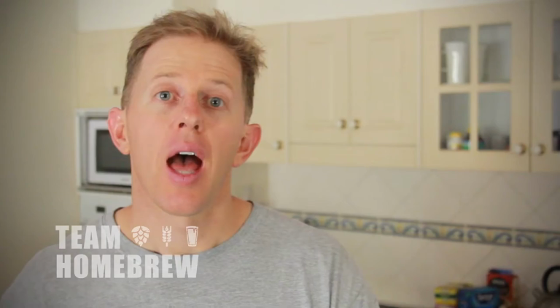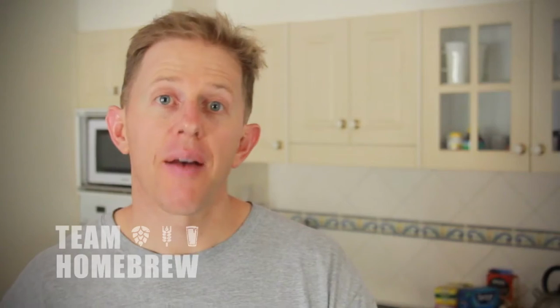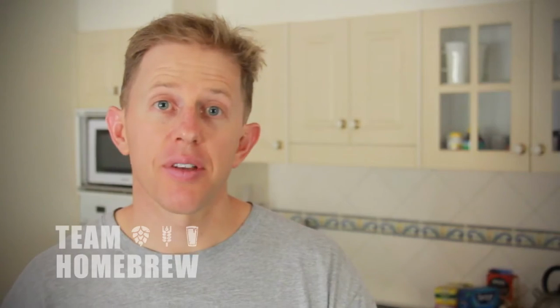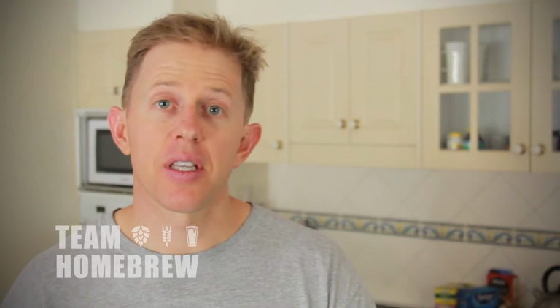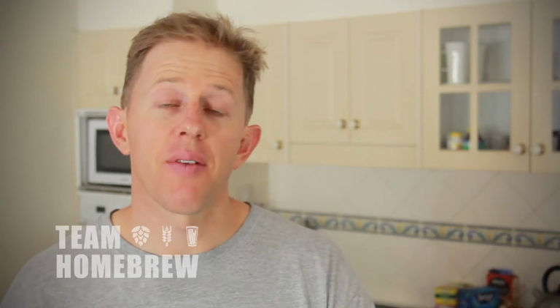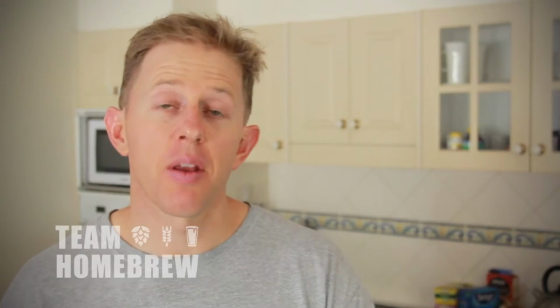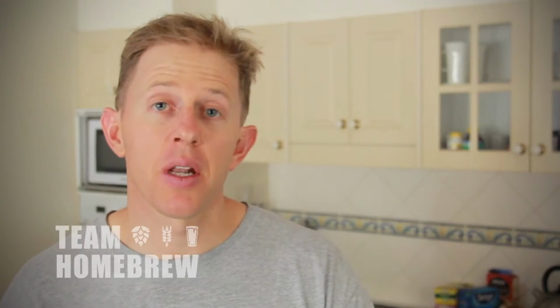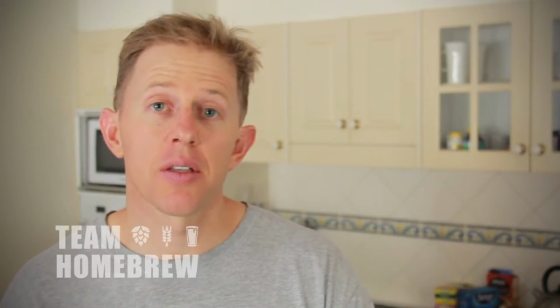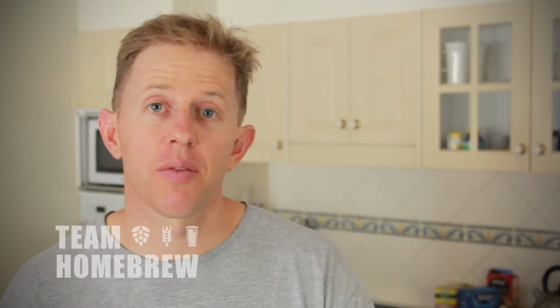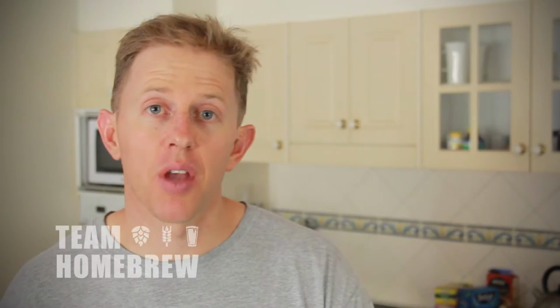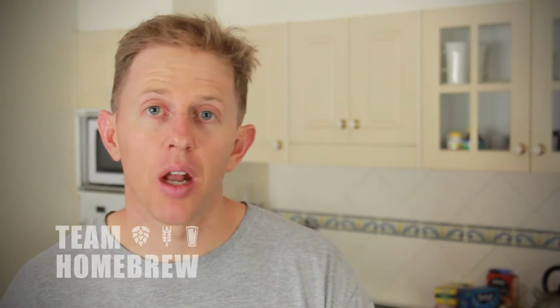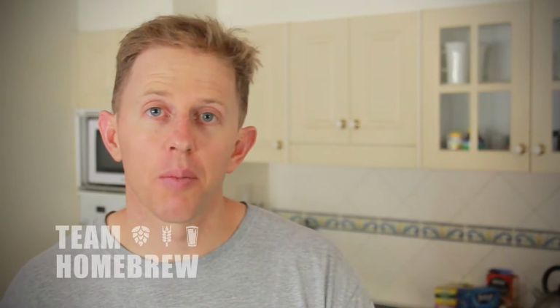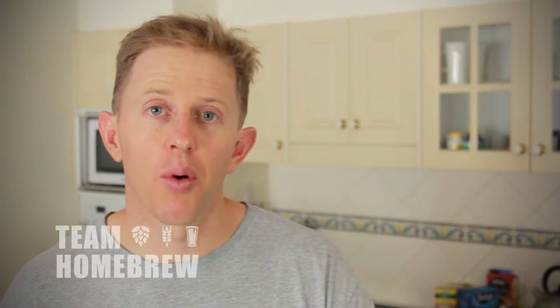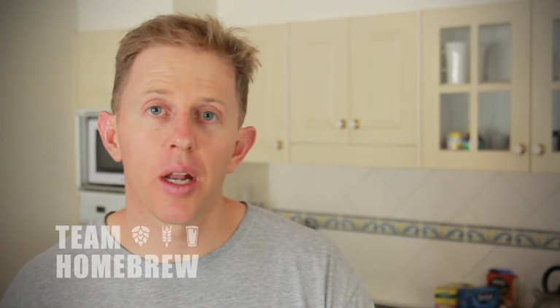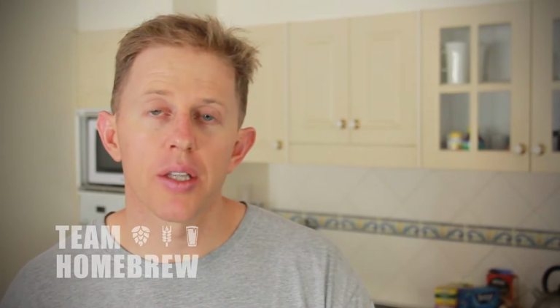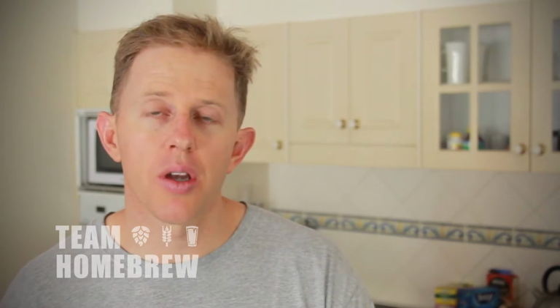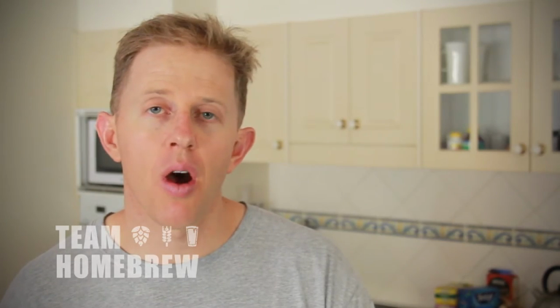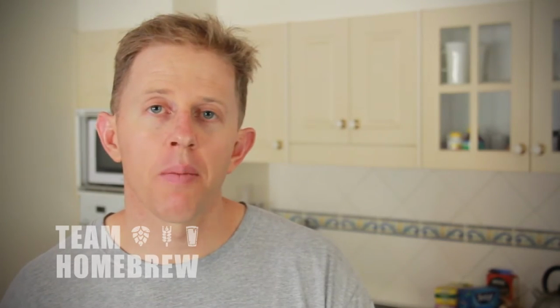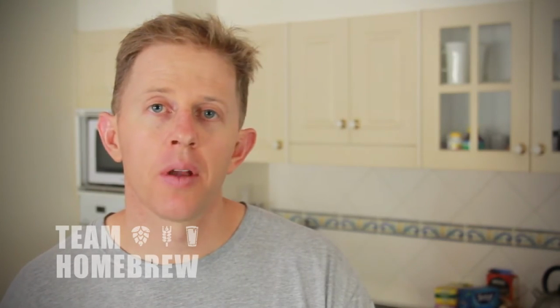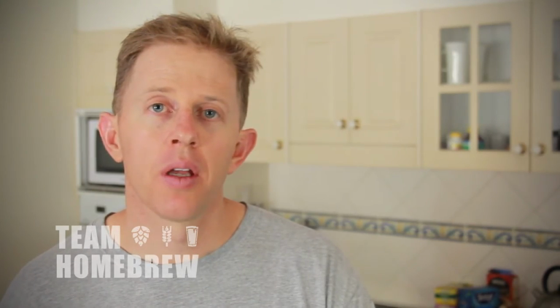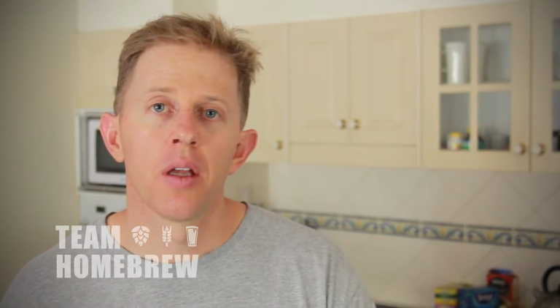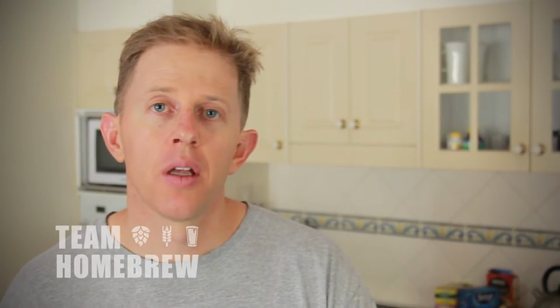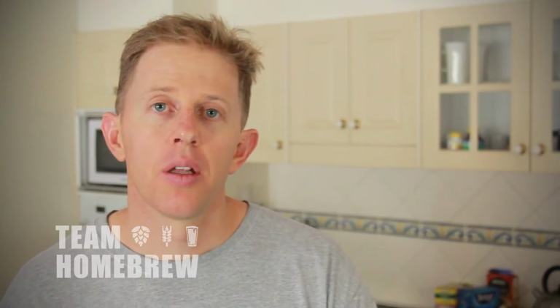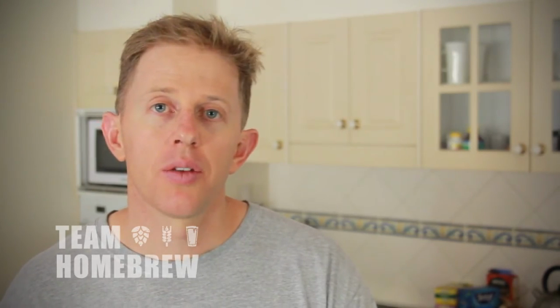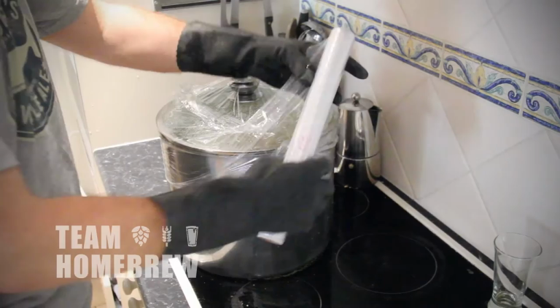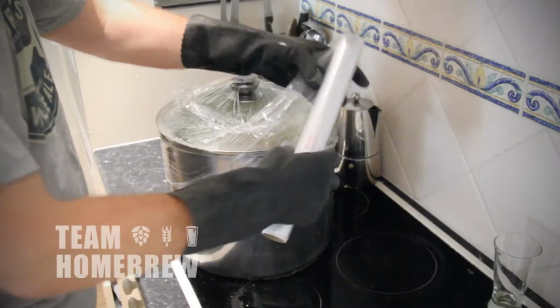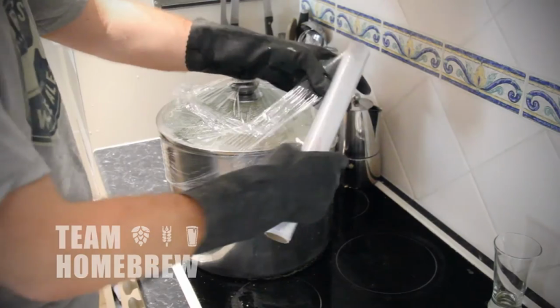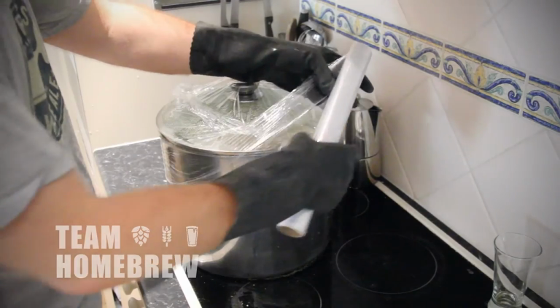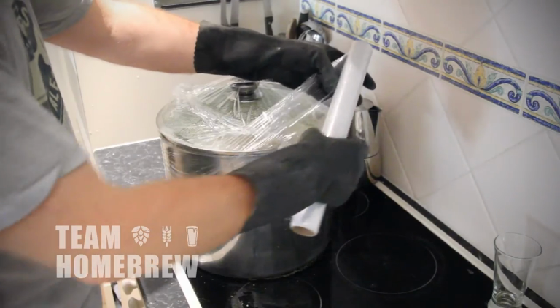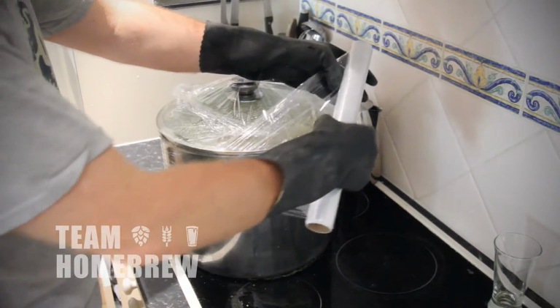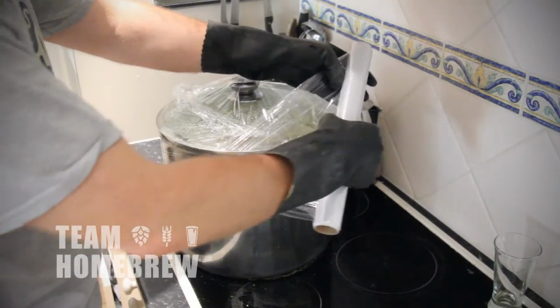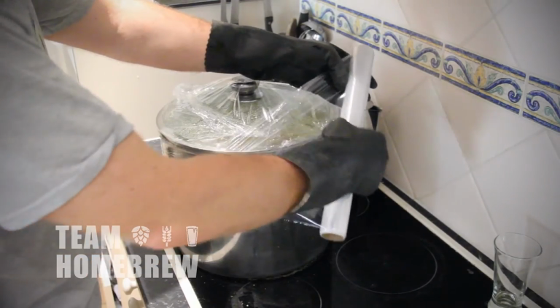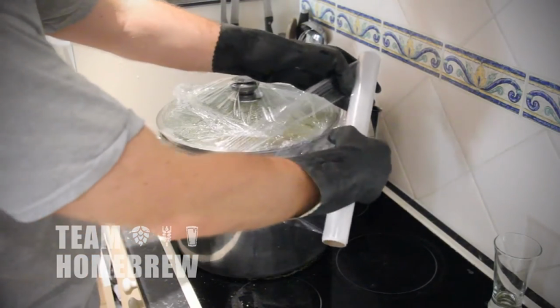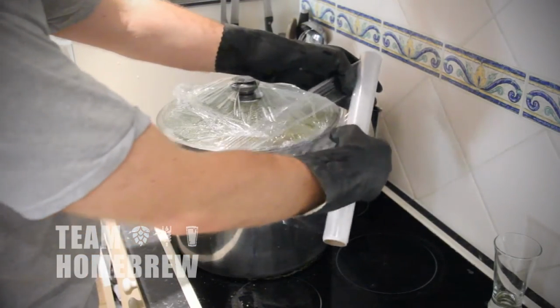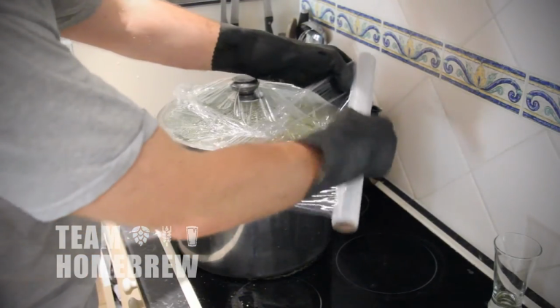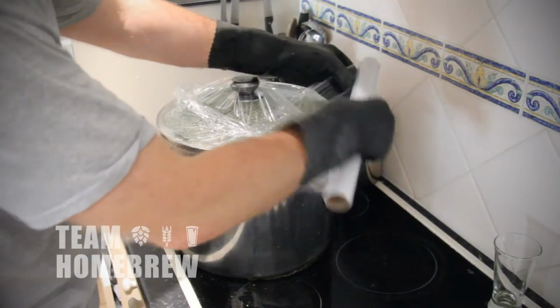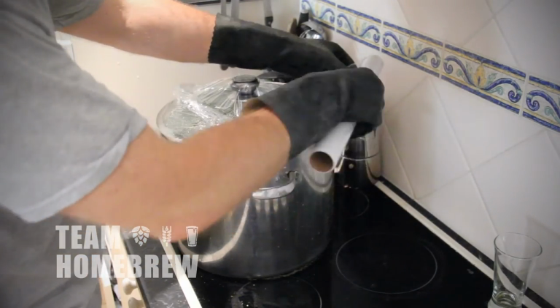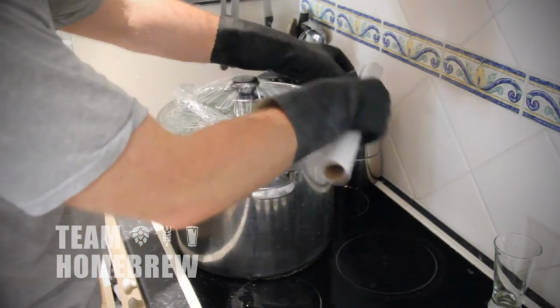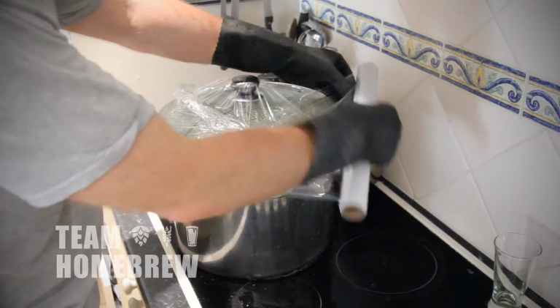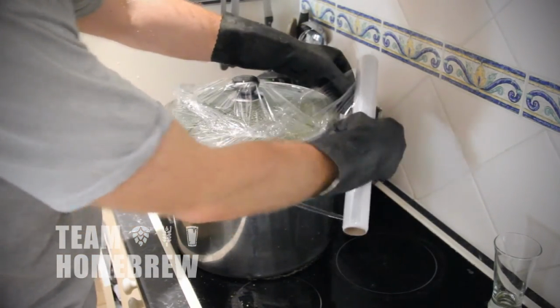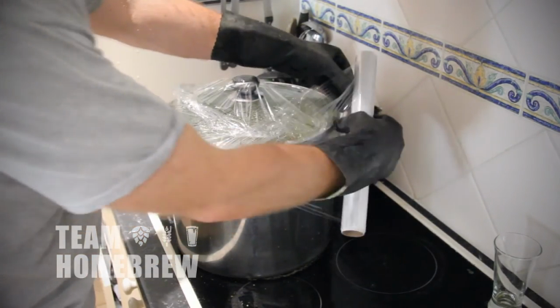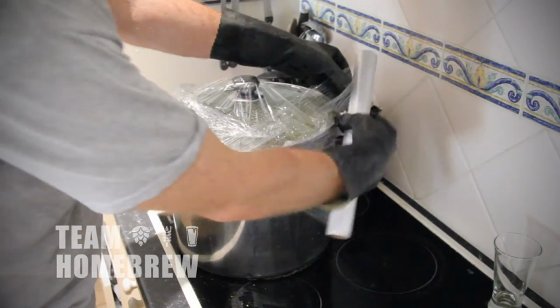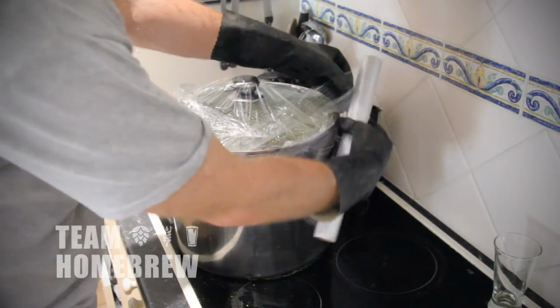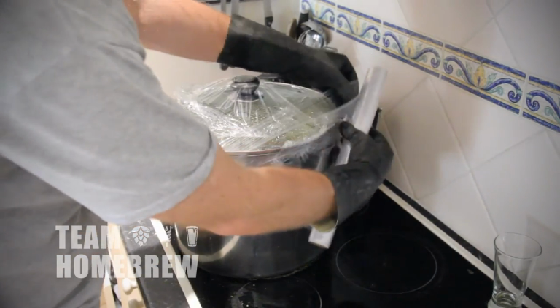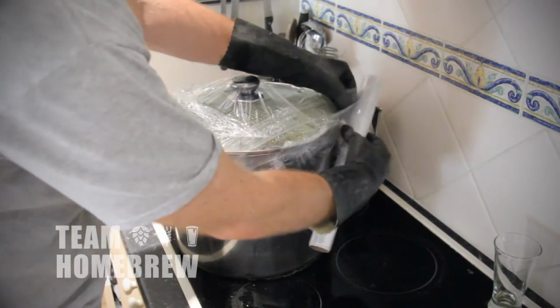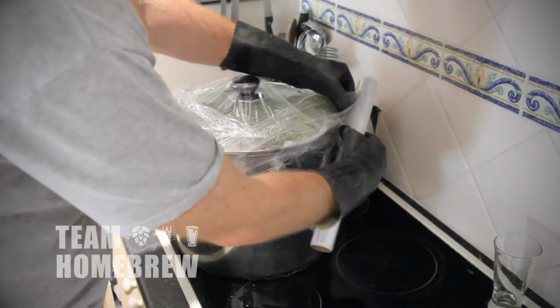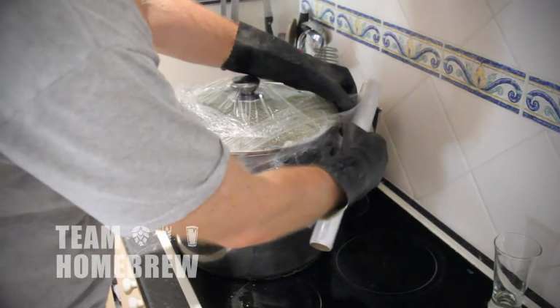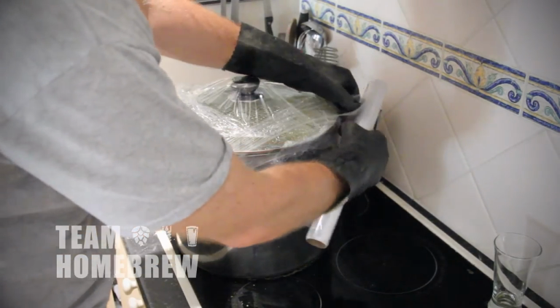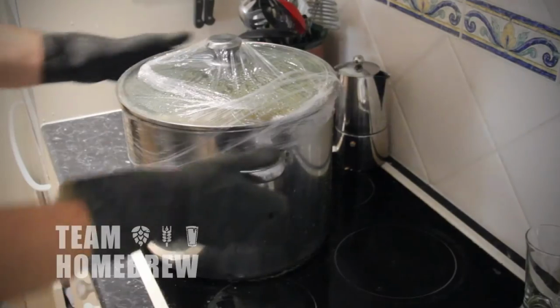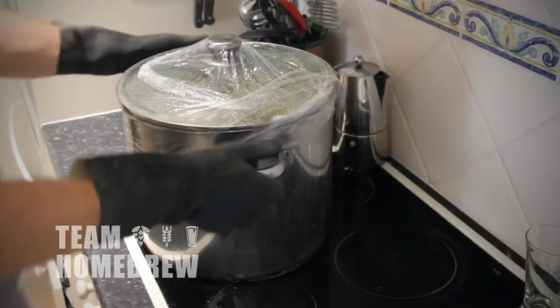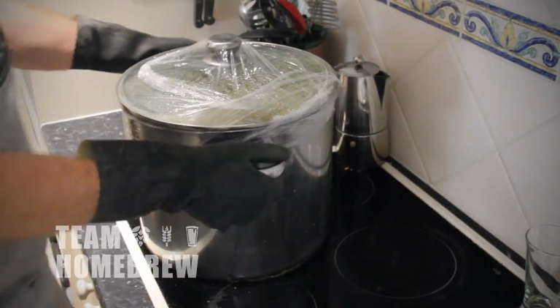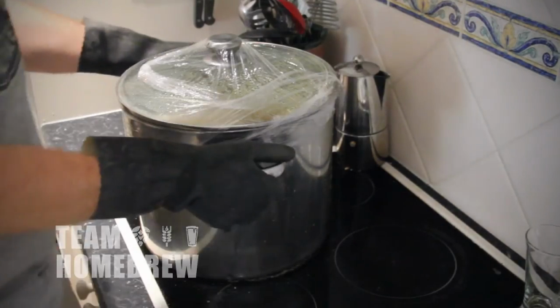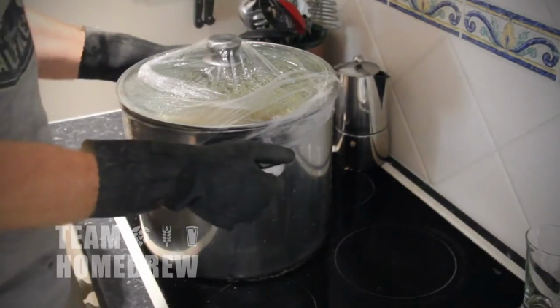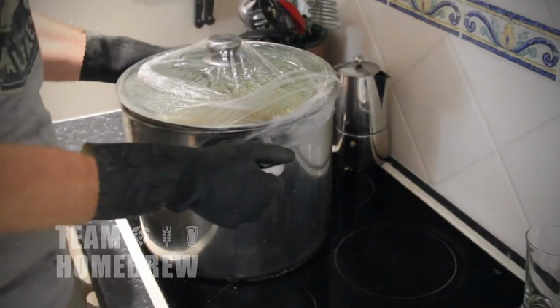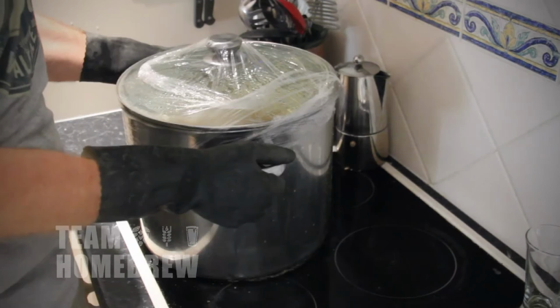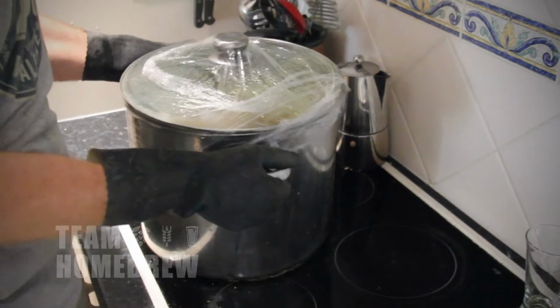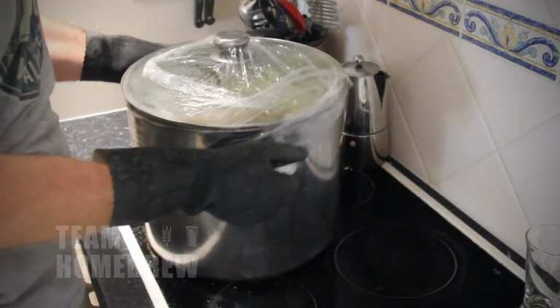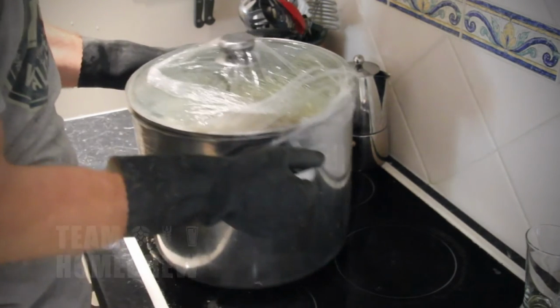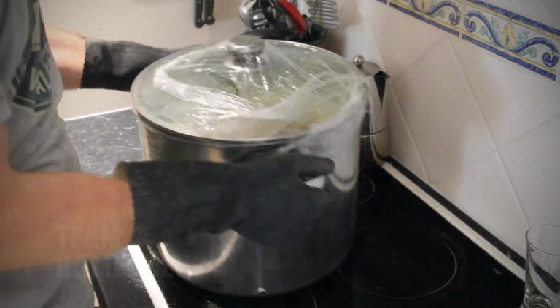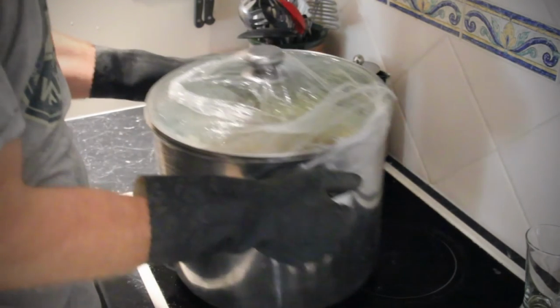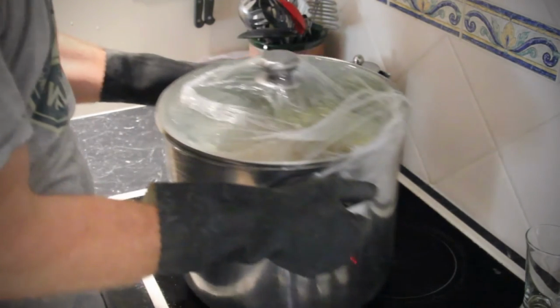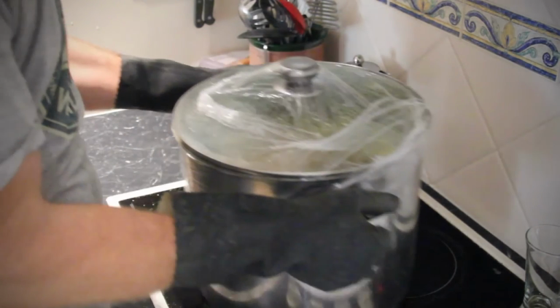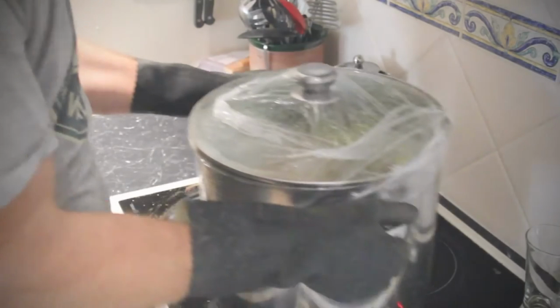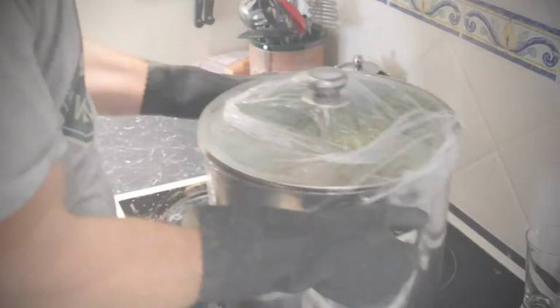After 70 minutes of total boiling time, turn the heat off, put the lid on and seal it up with plastic wrap. Now you want to cool your beer down.